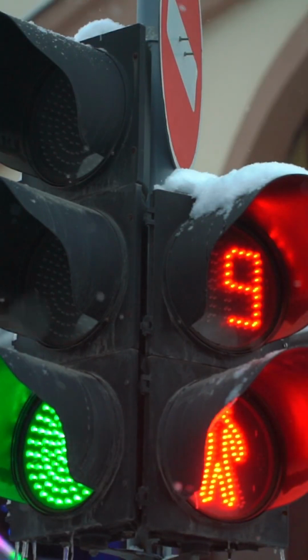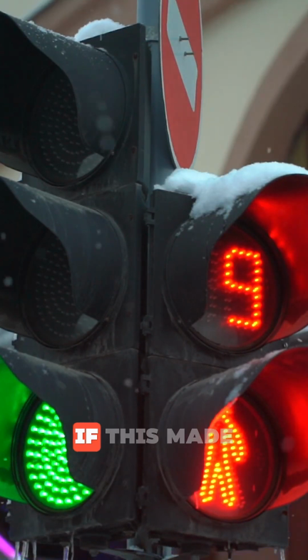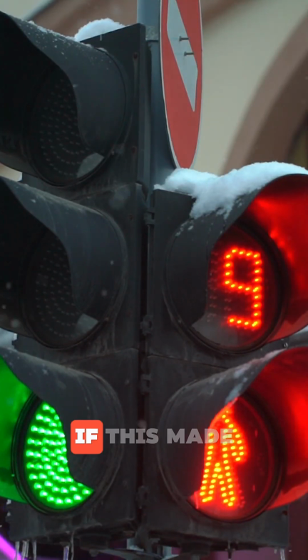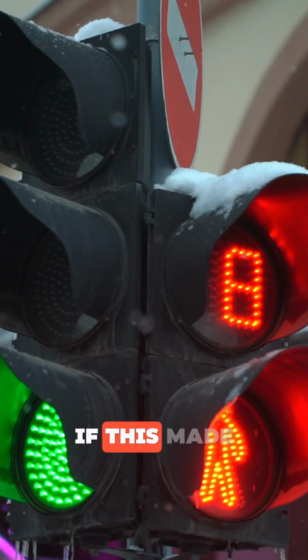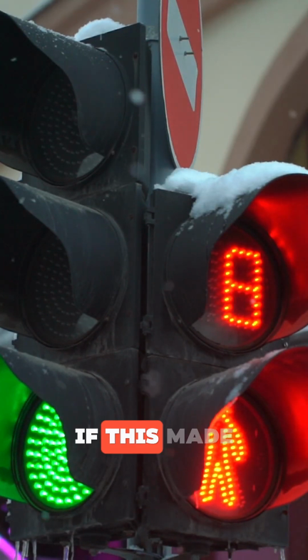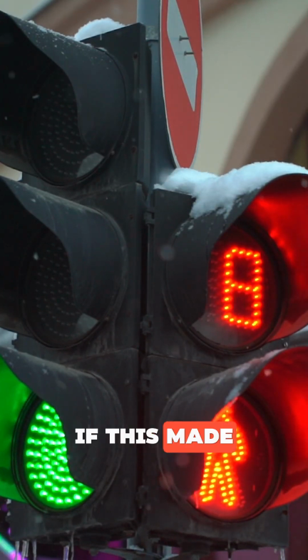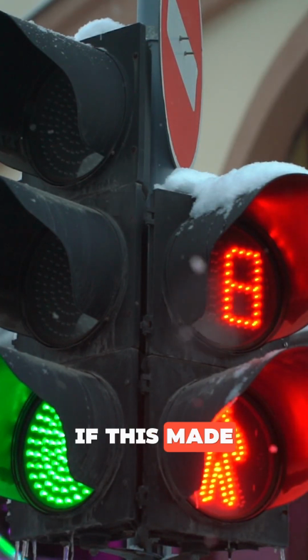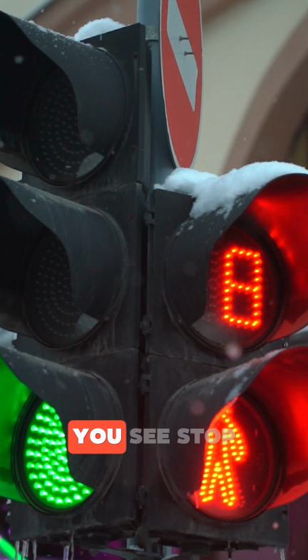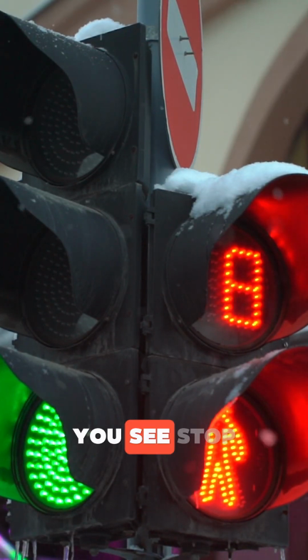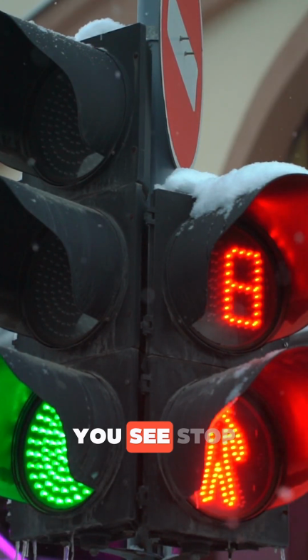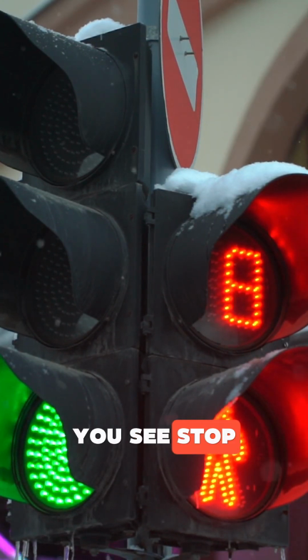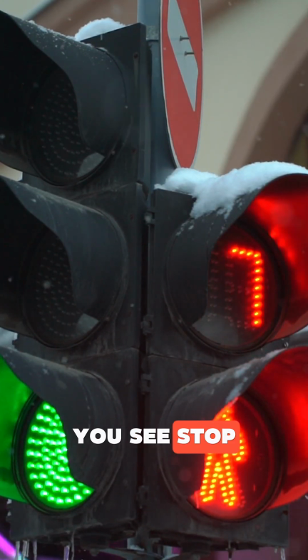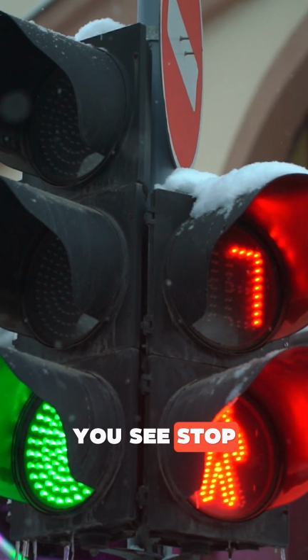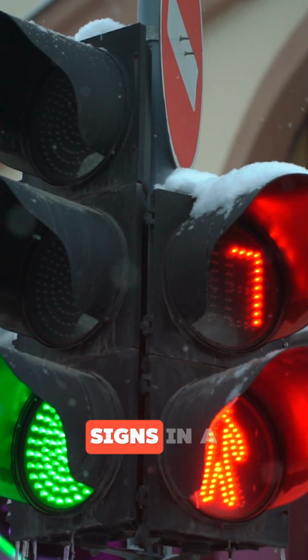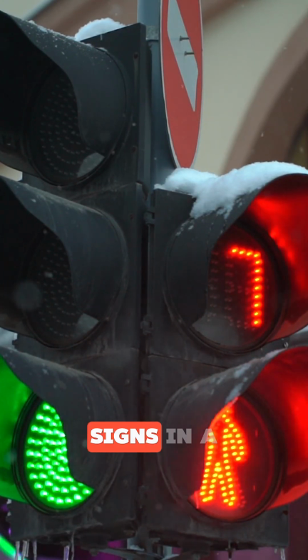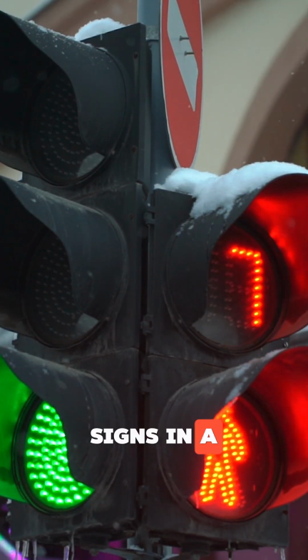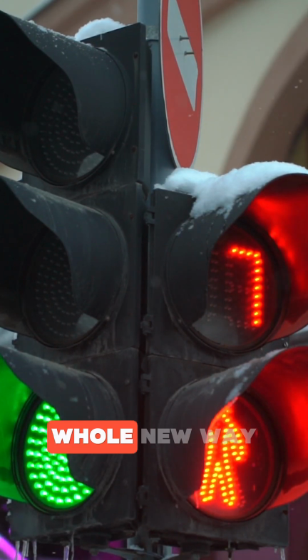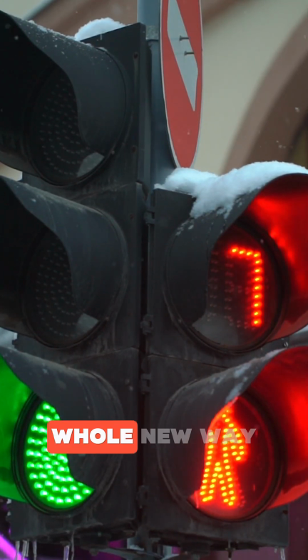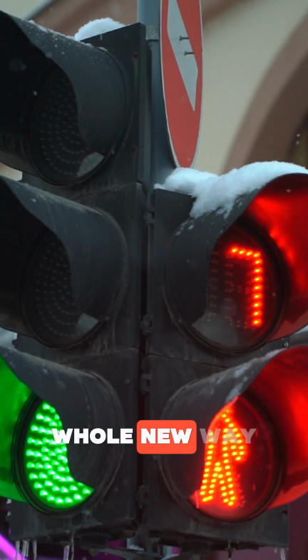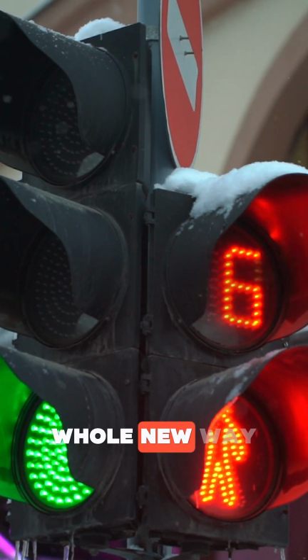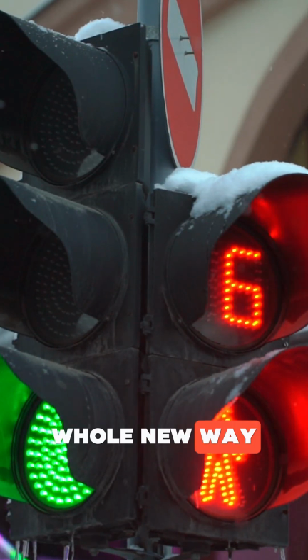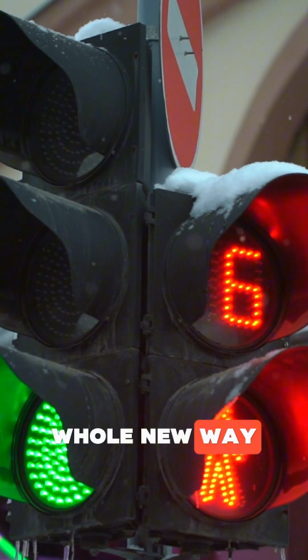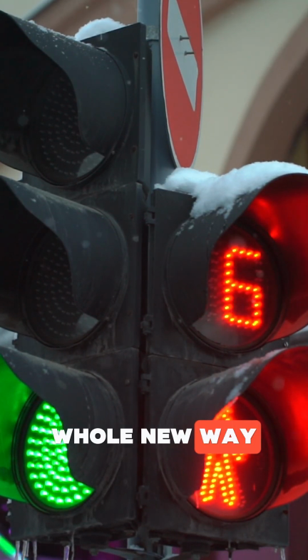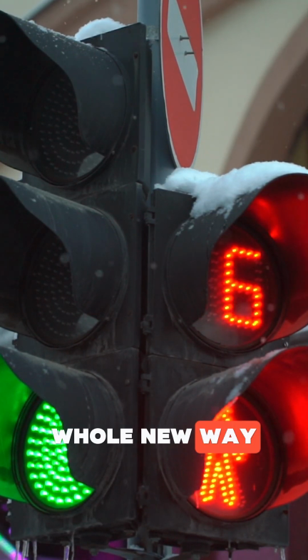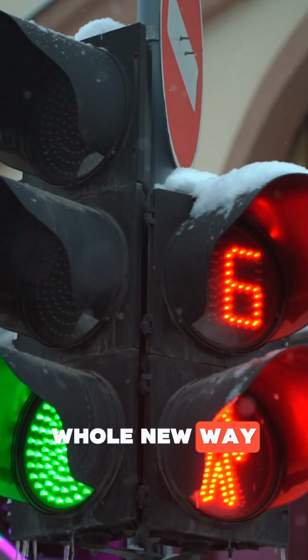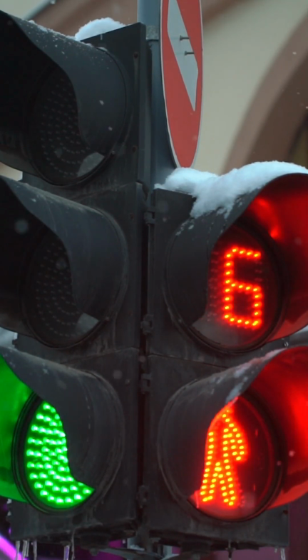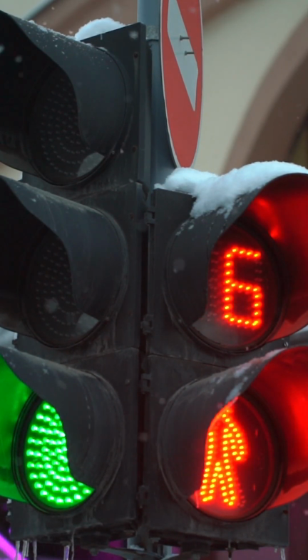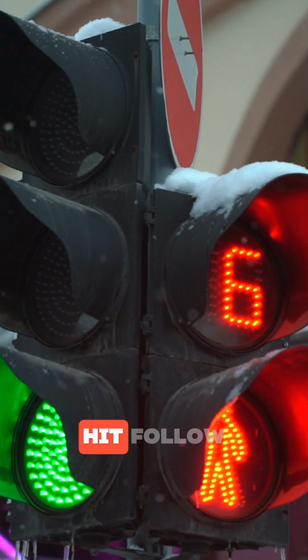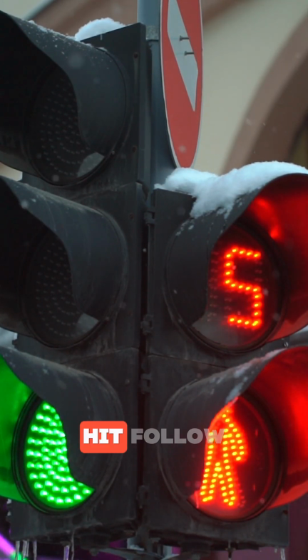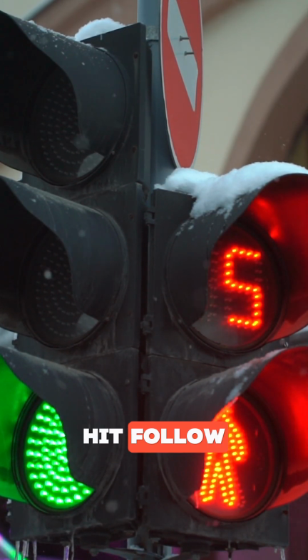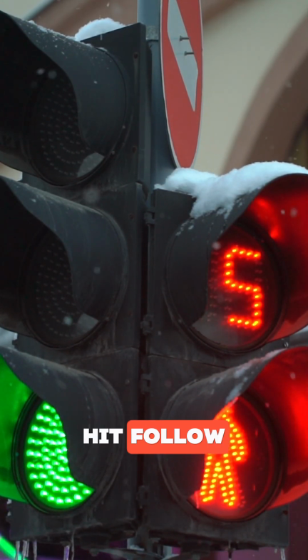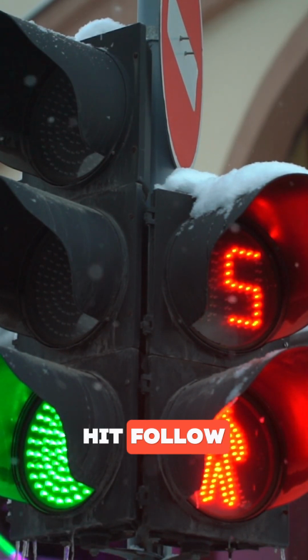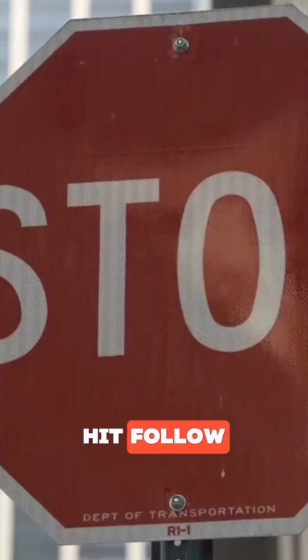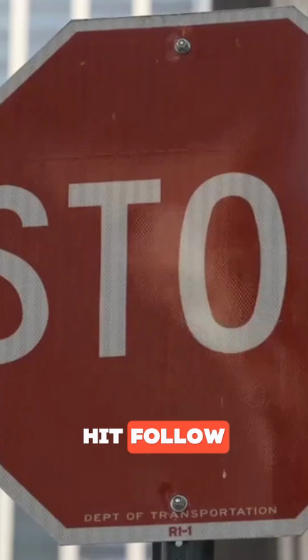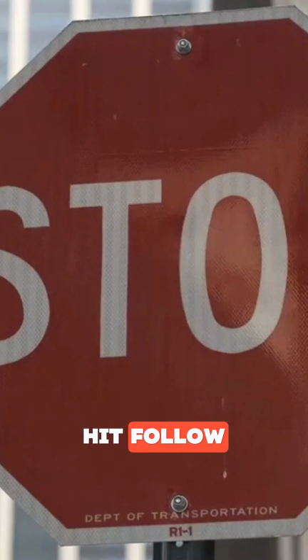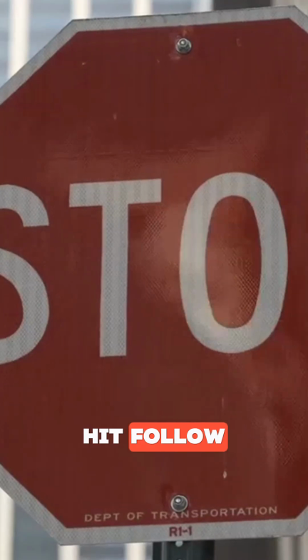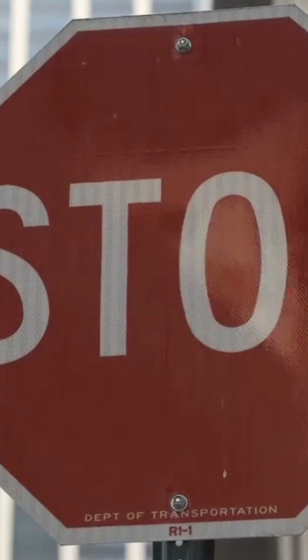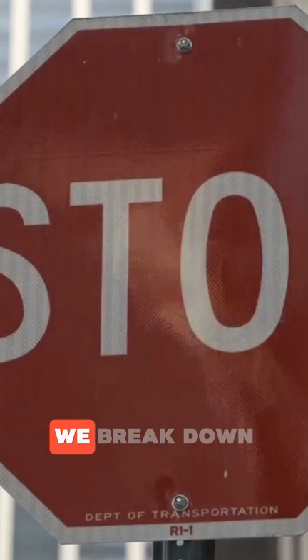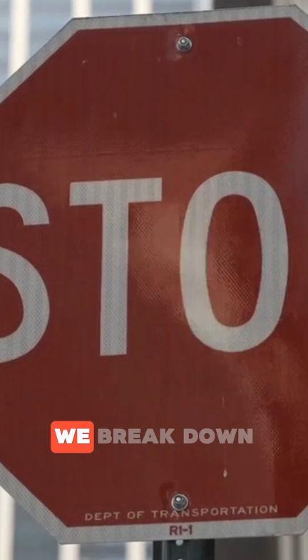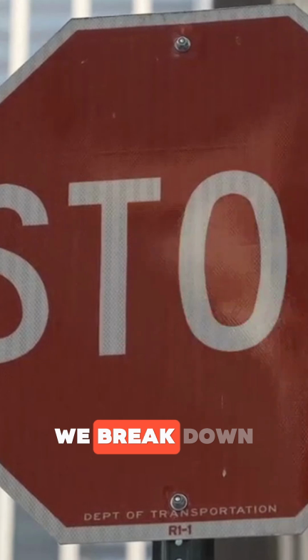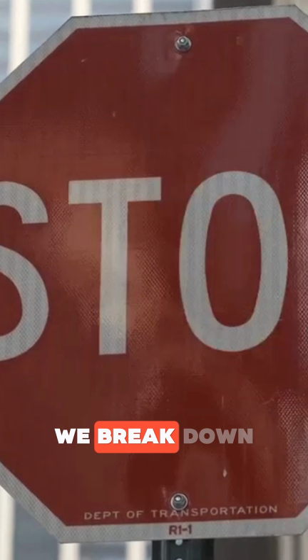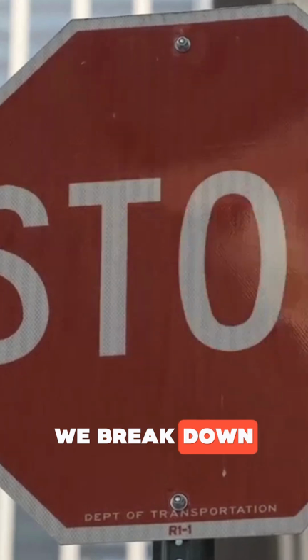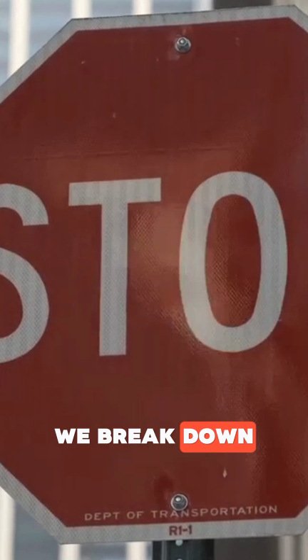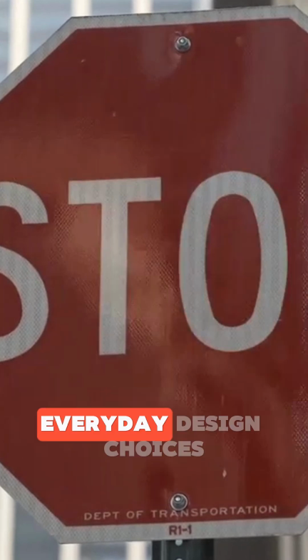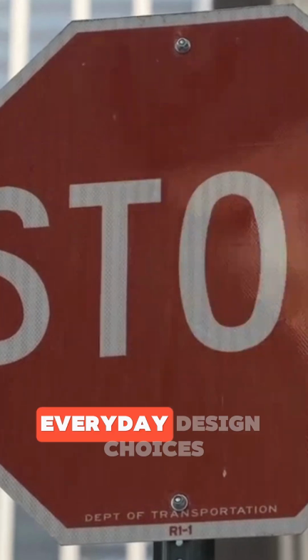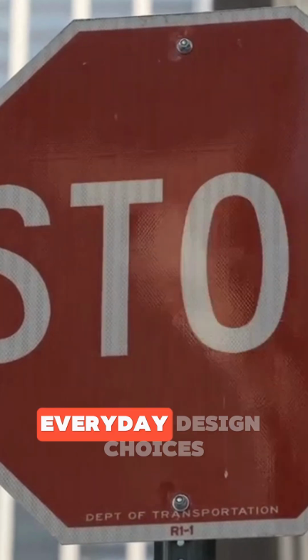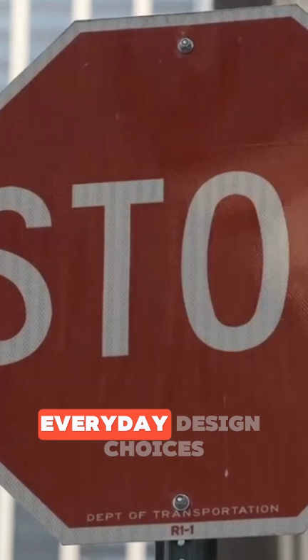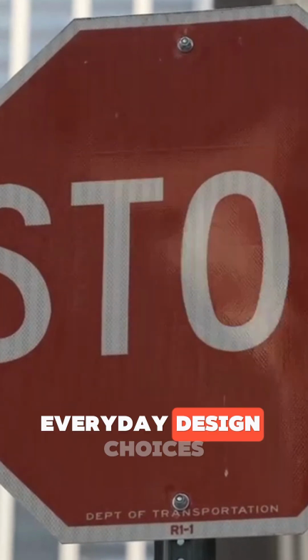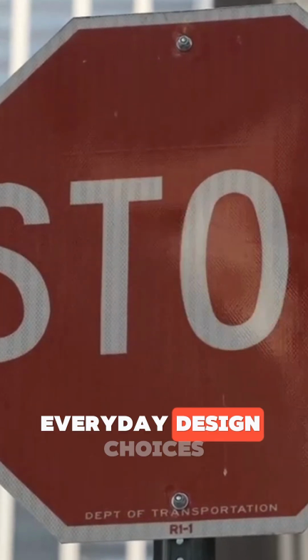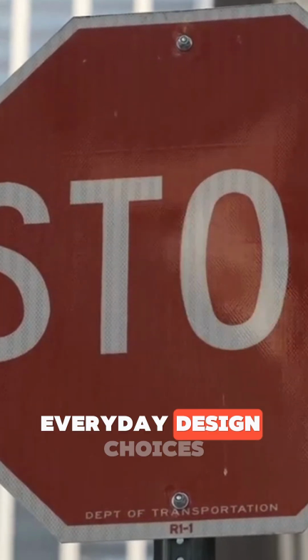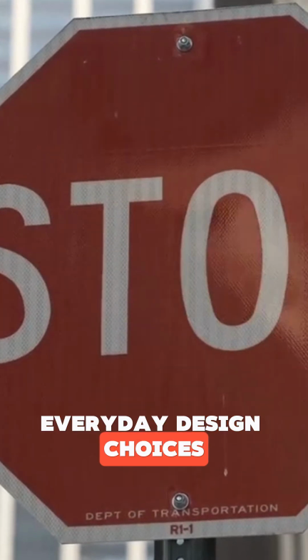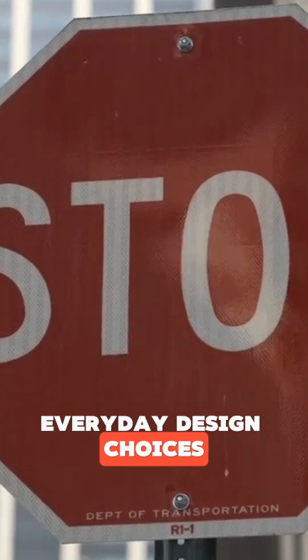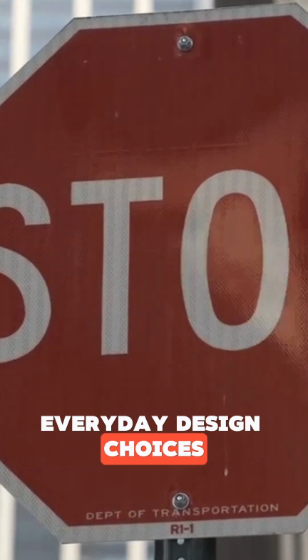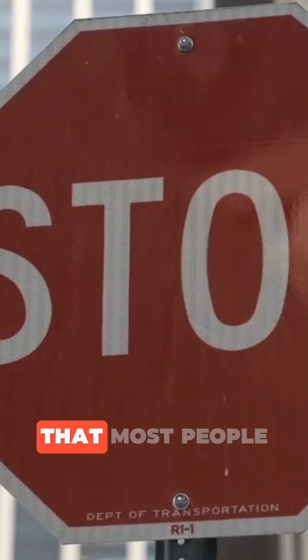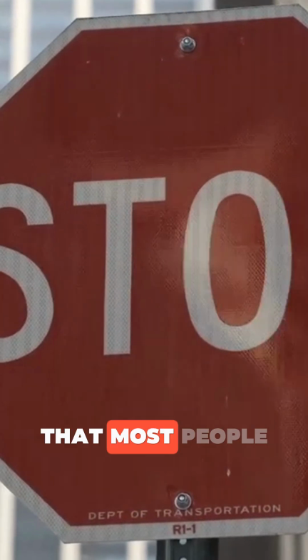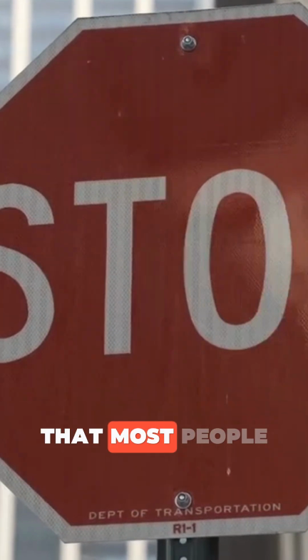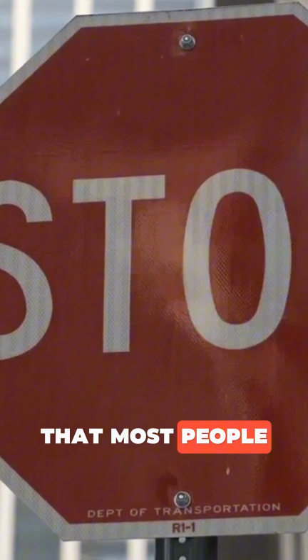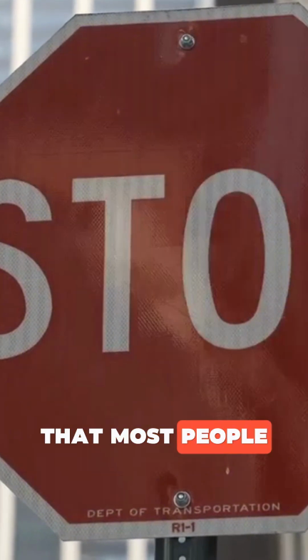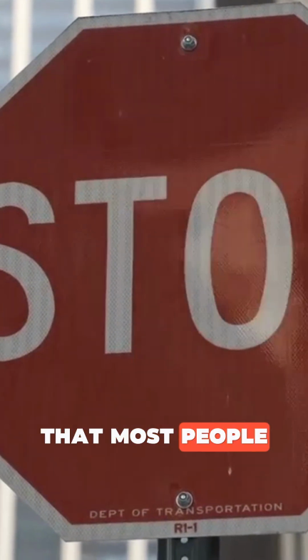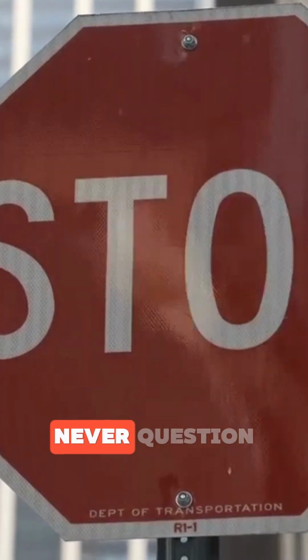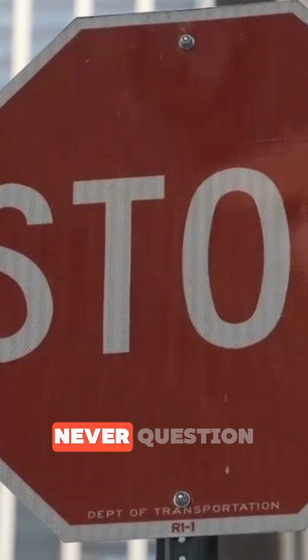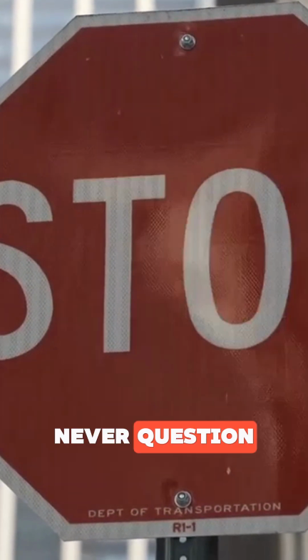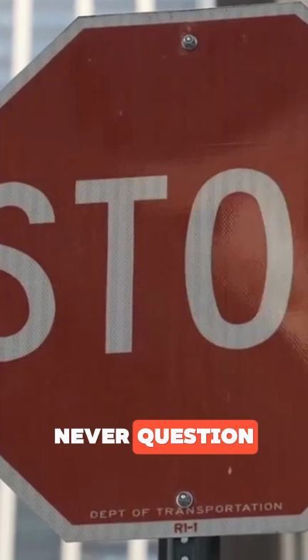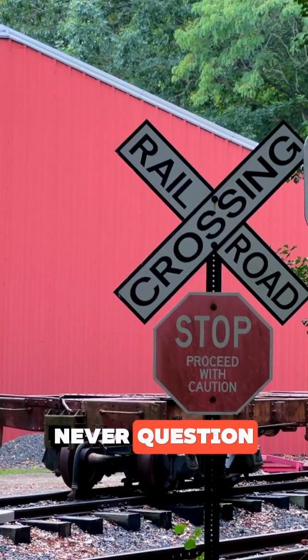If this made you see stop signs in a whole new way, hit follow. We break down everyday design choices that most people never question.